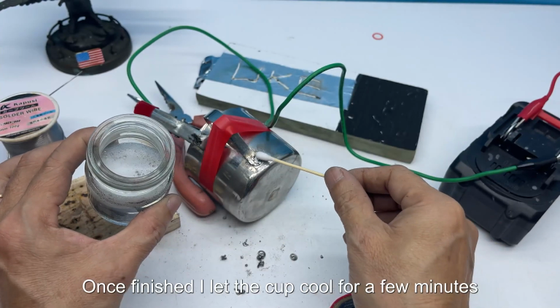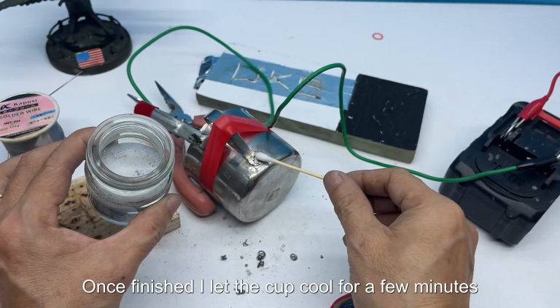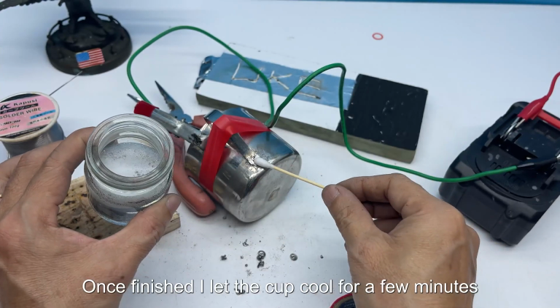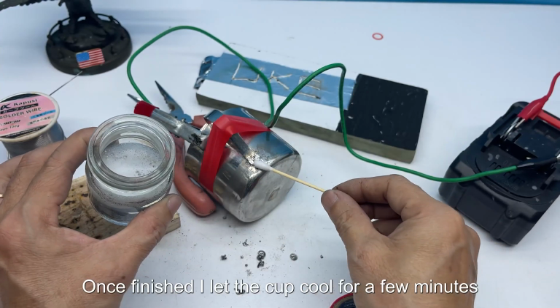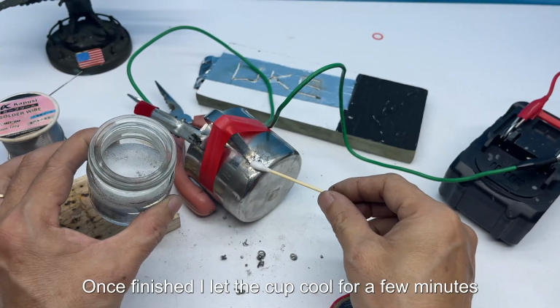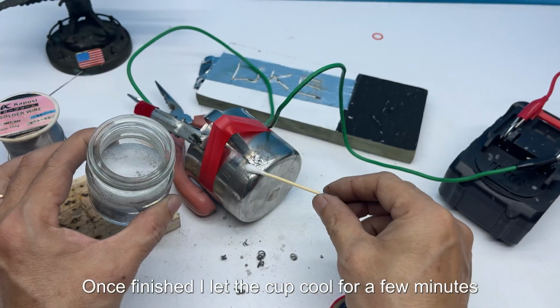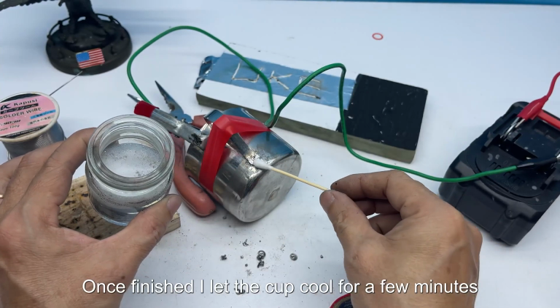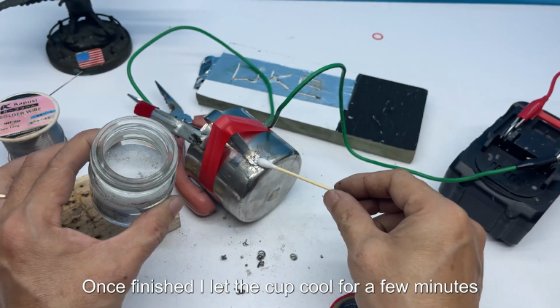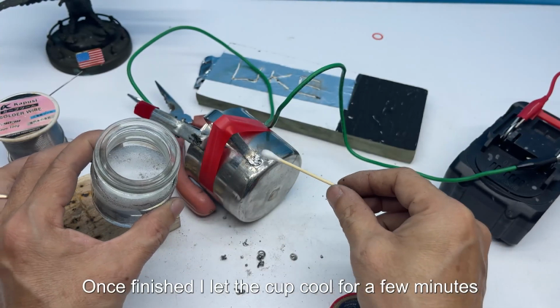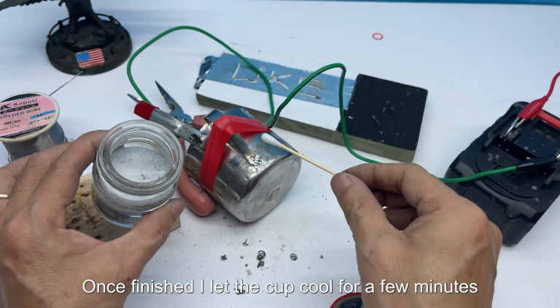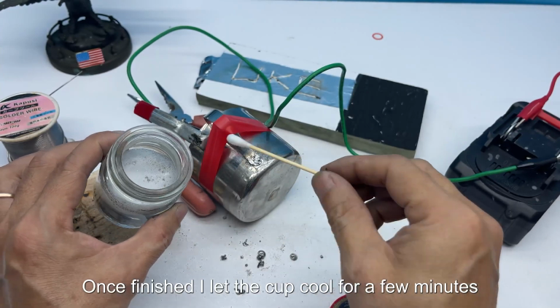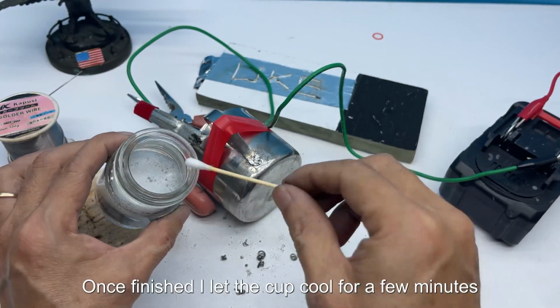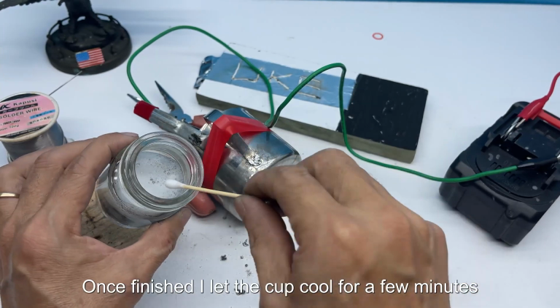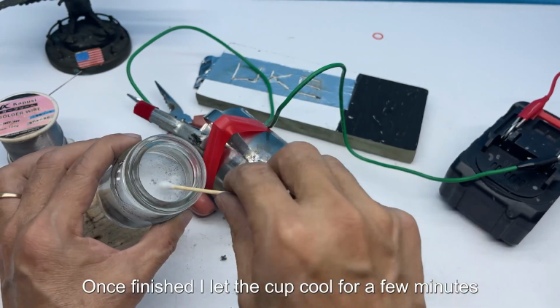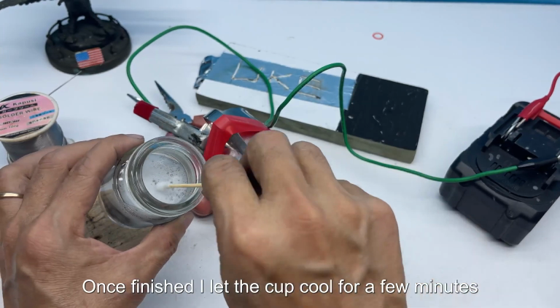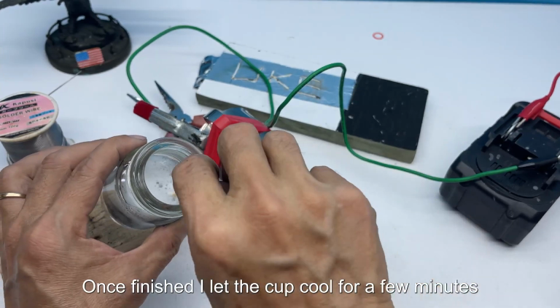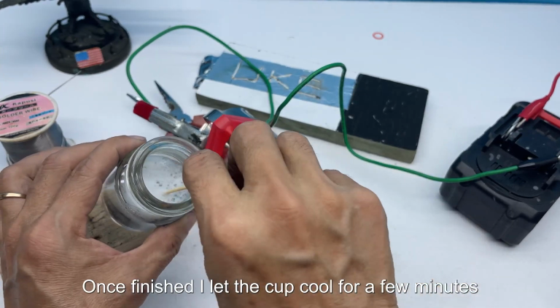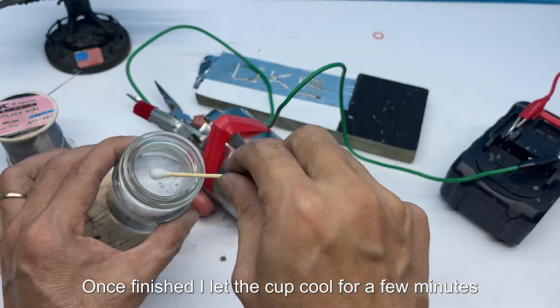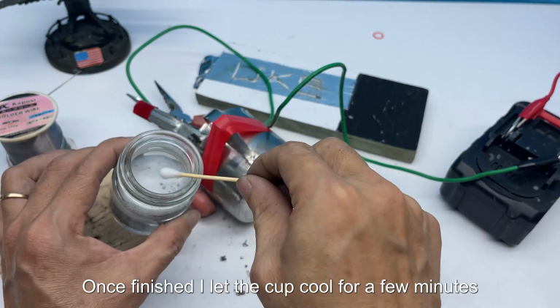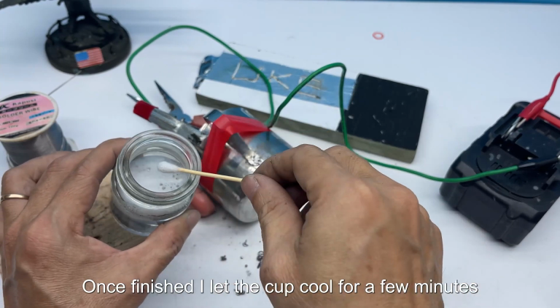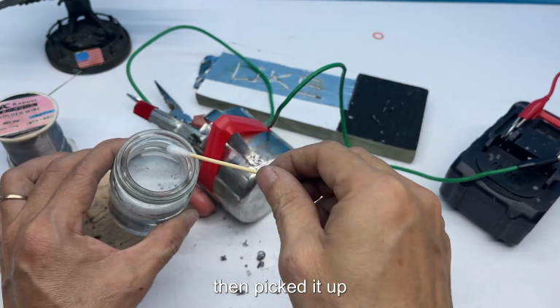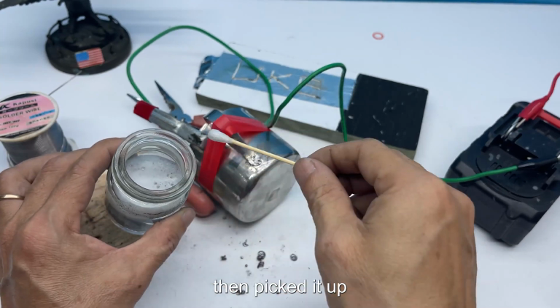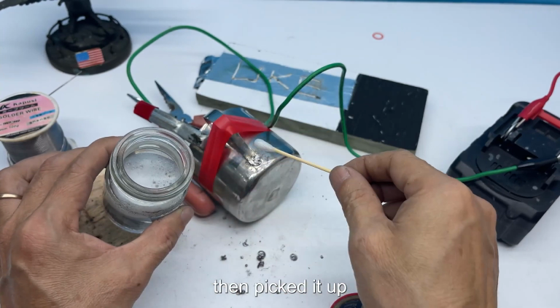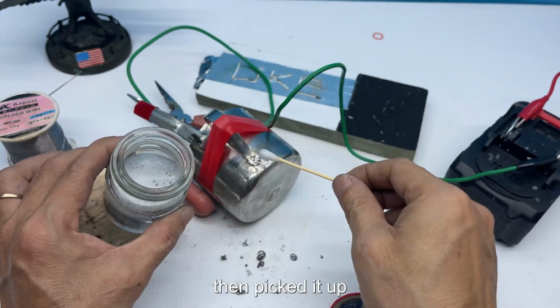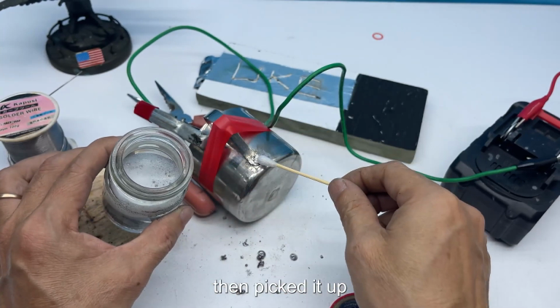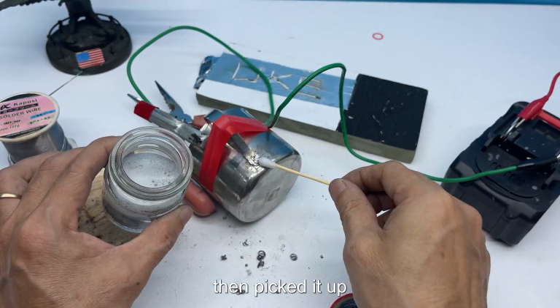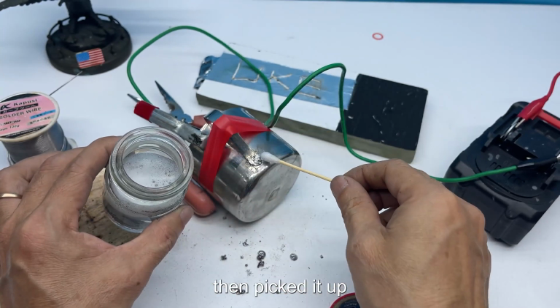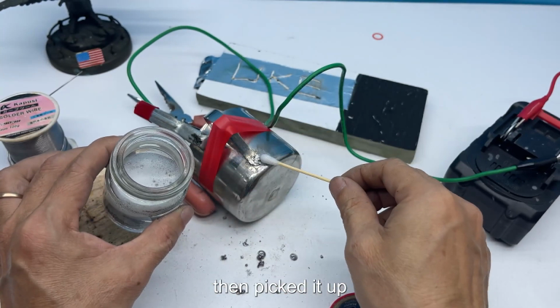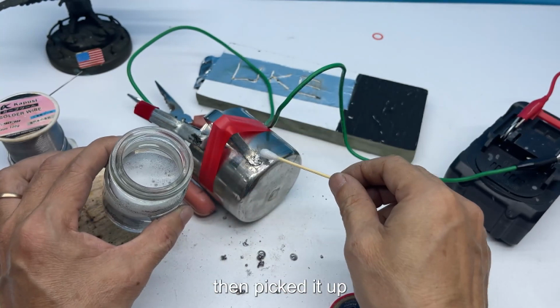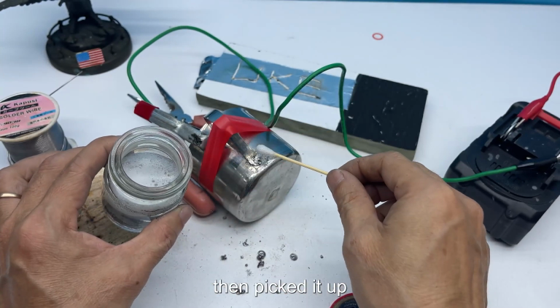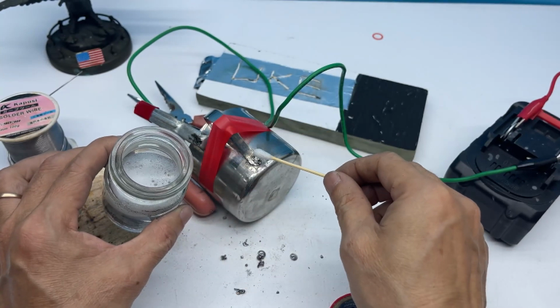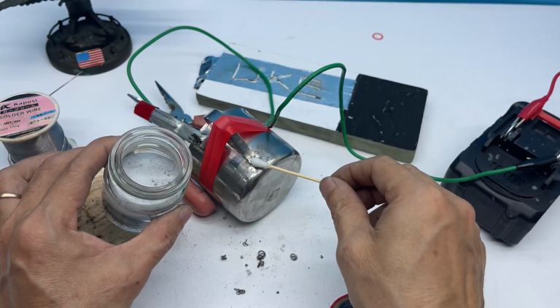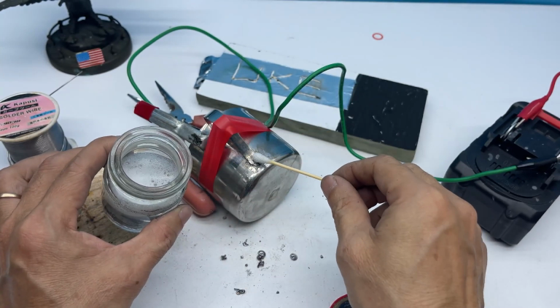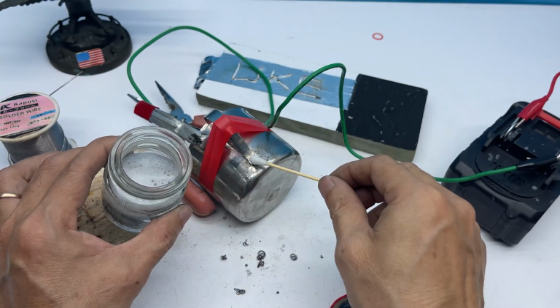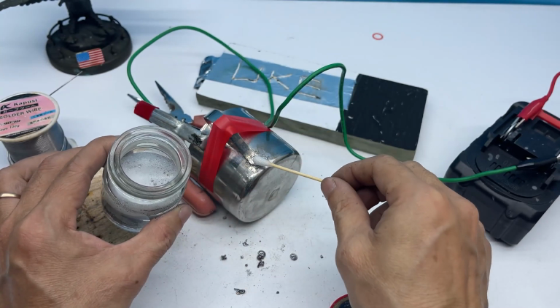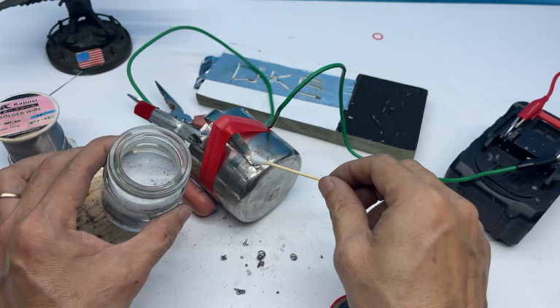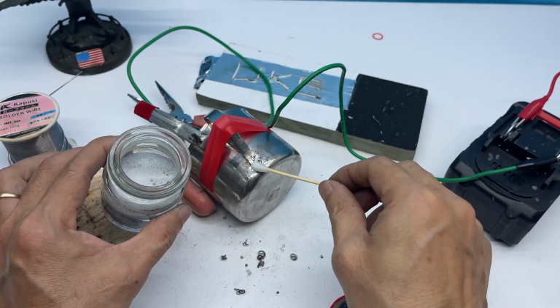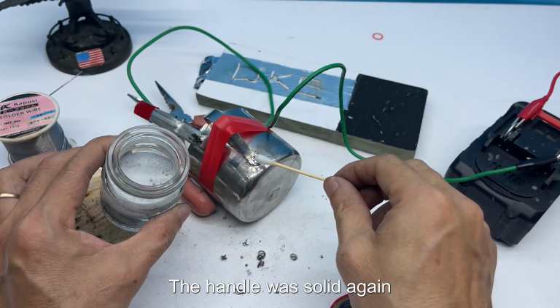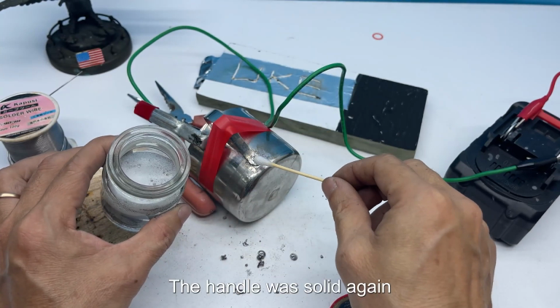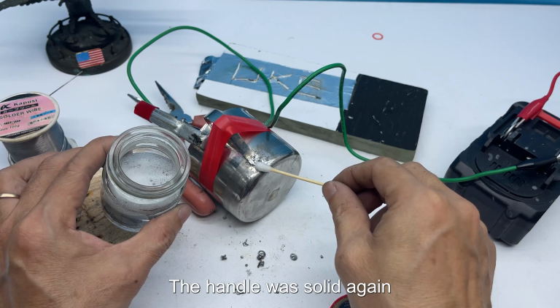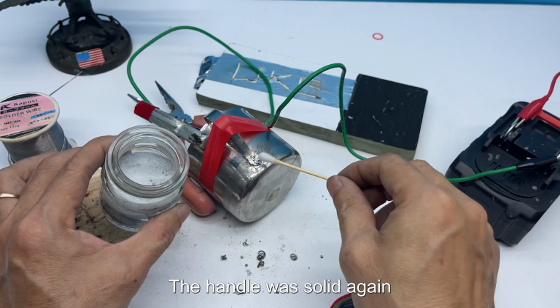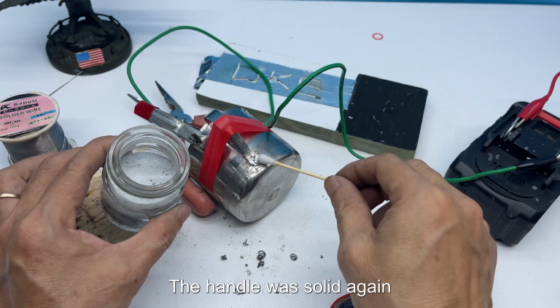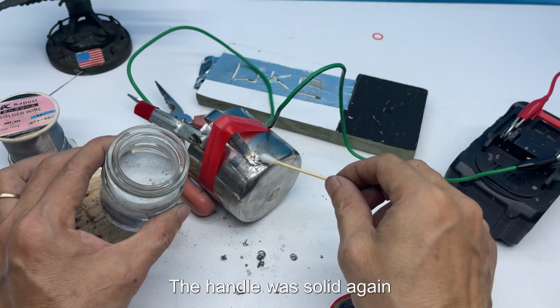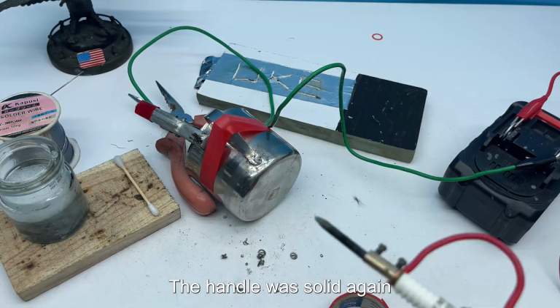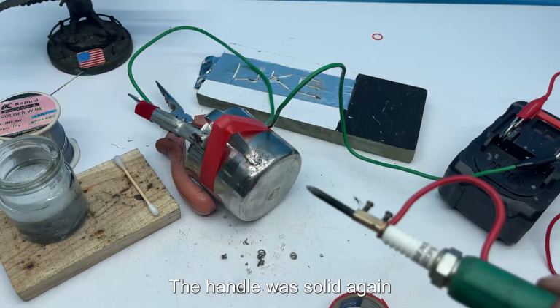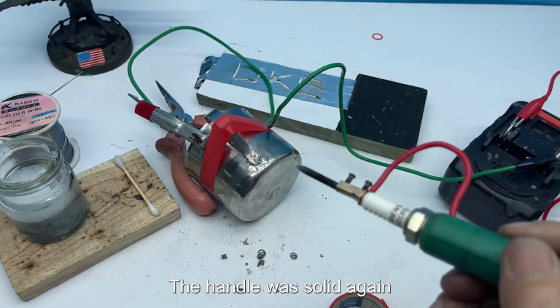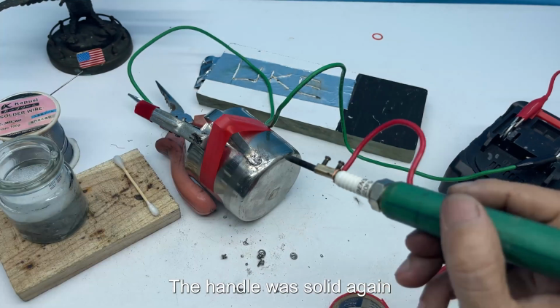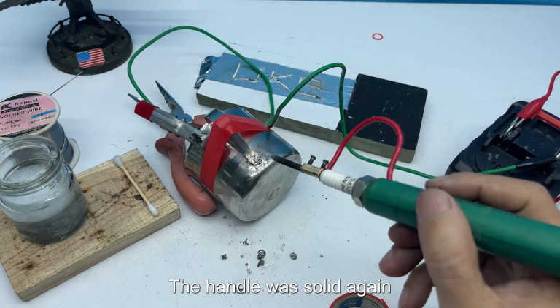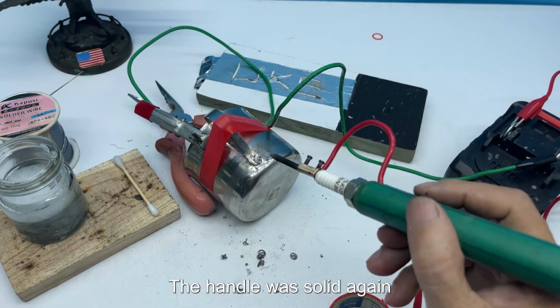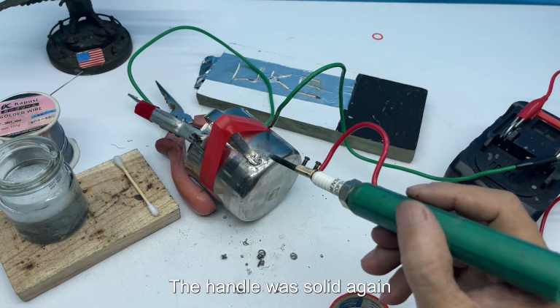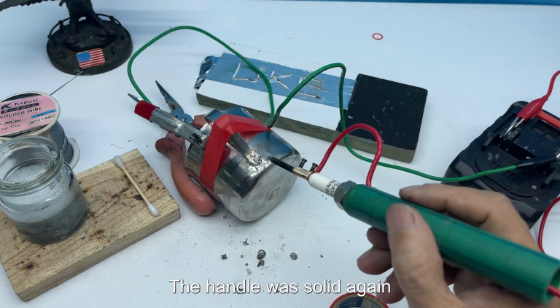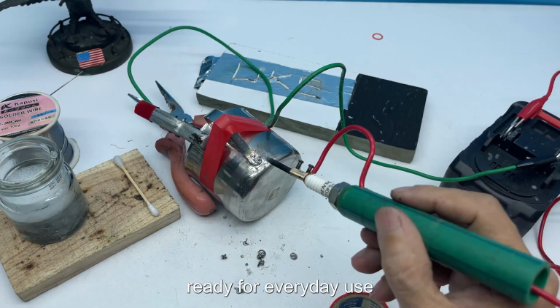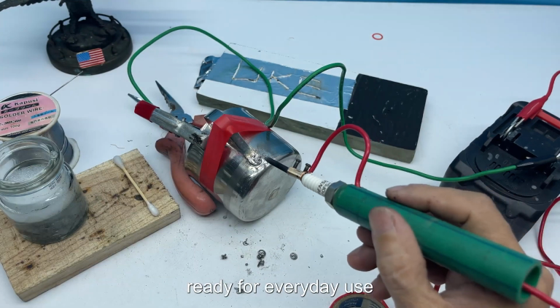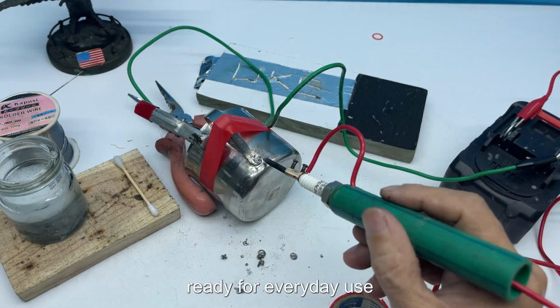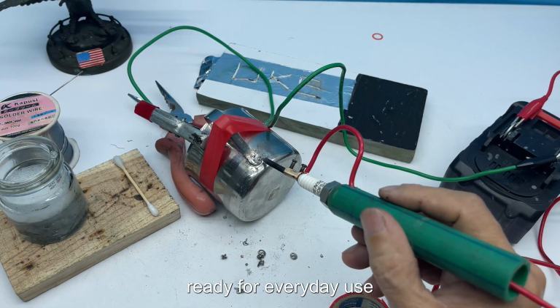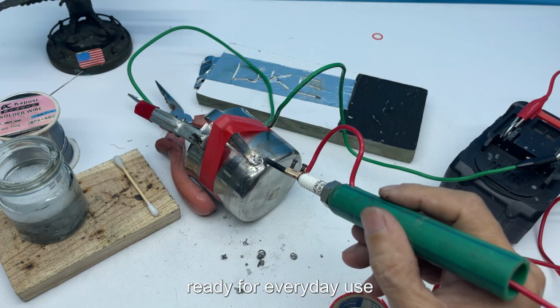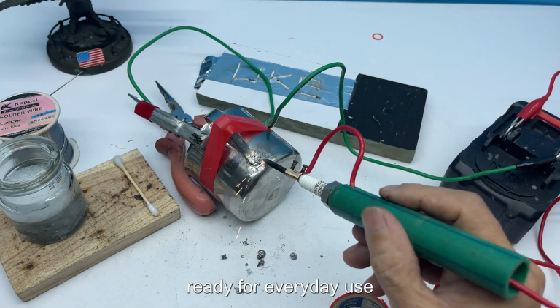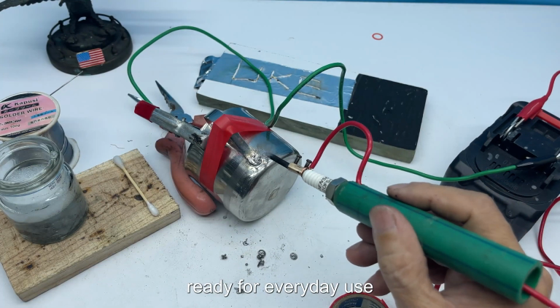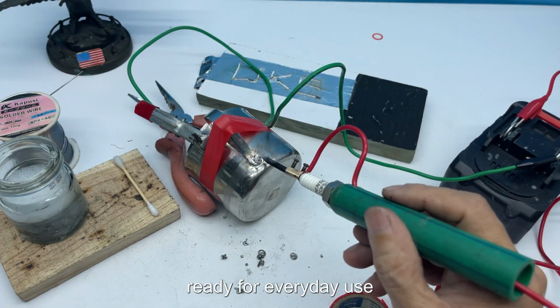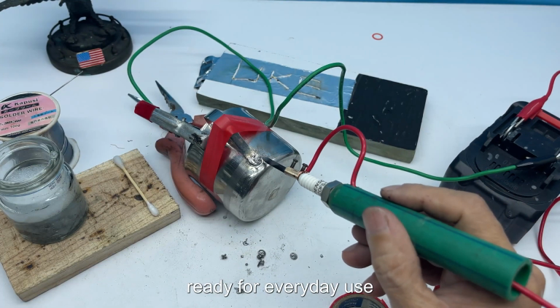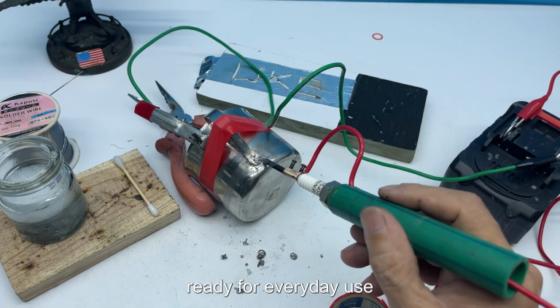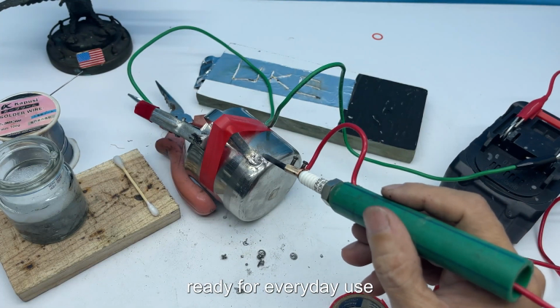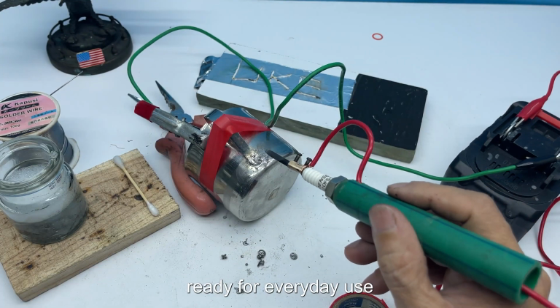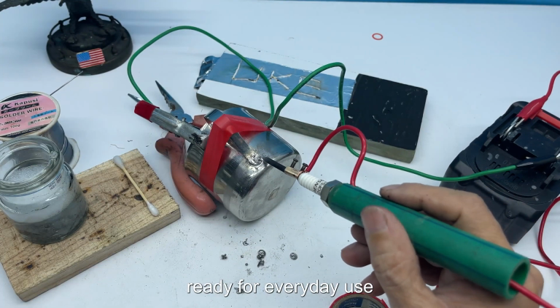Once finished, I let the cup cool for a few minutes, then picked it up. The handle was solid again, ready for everyday use.